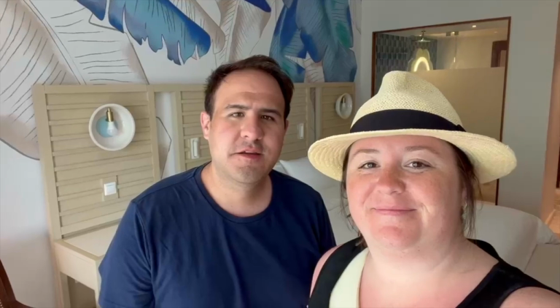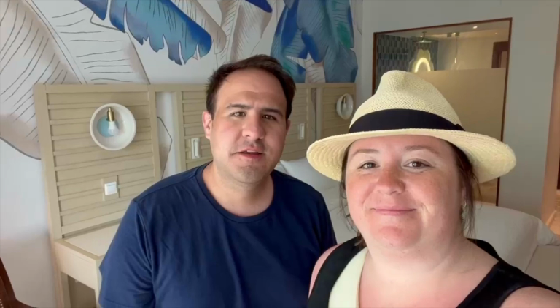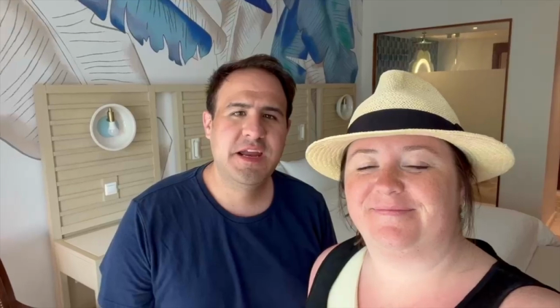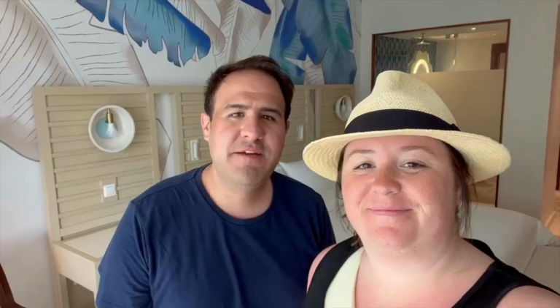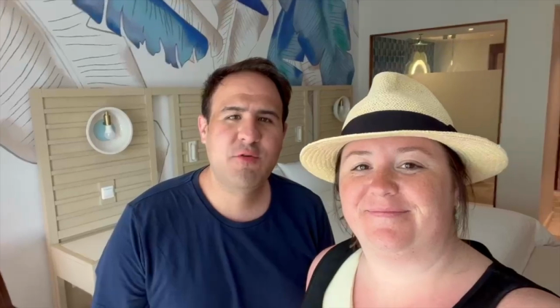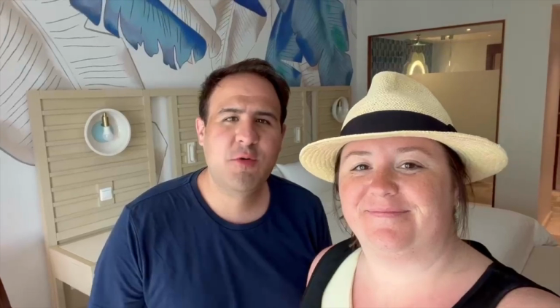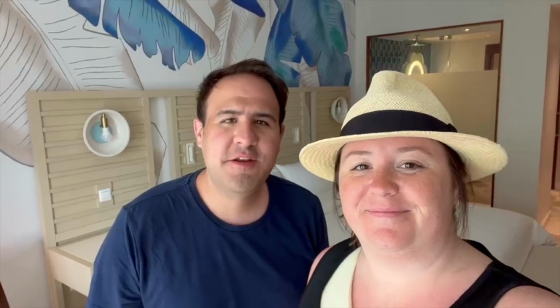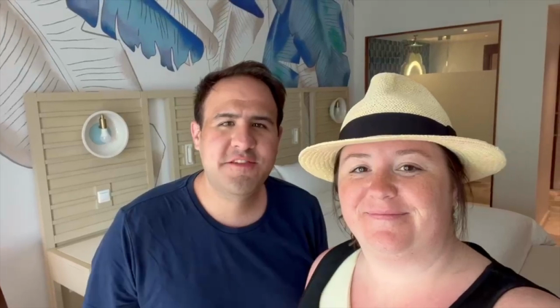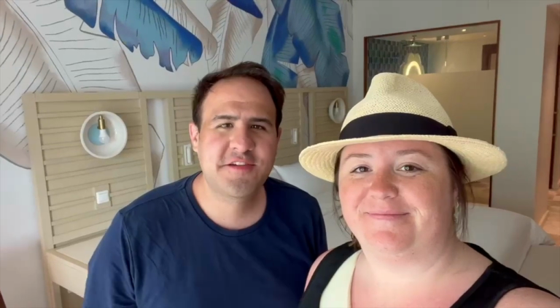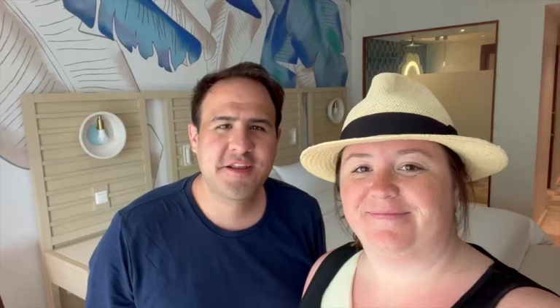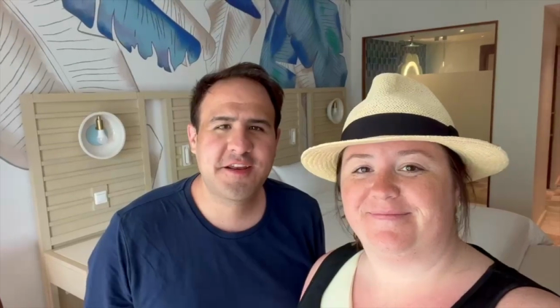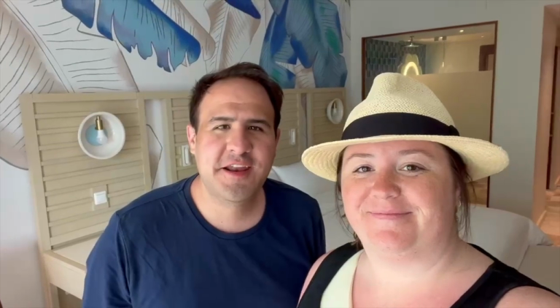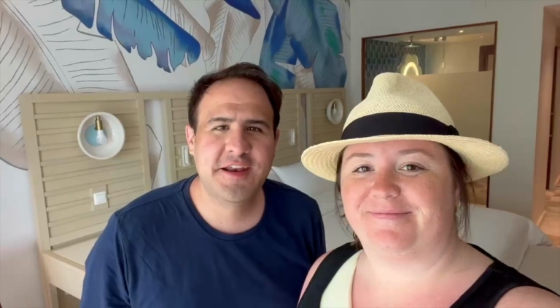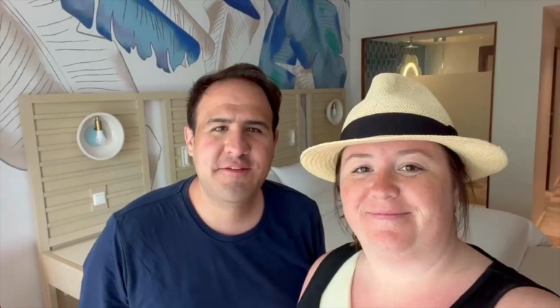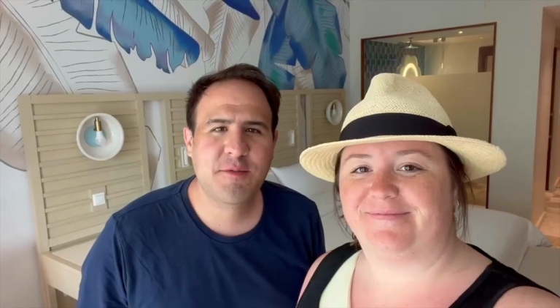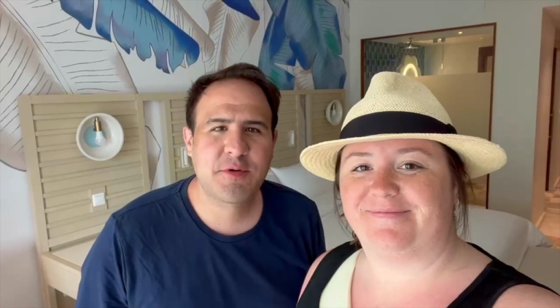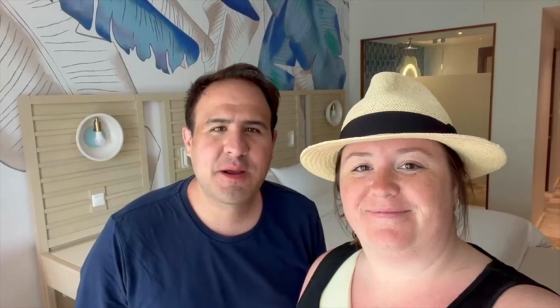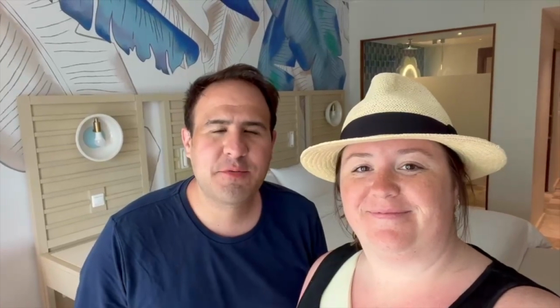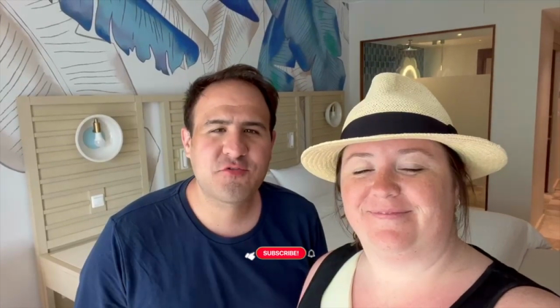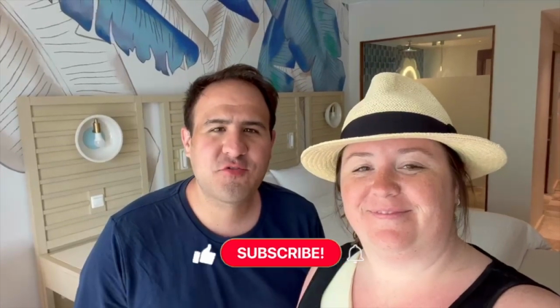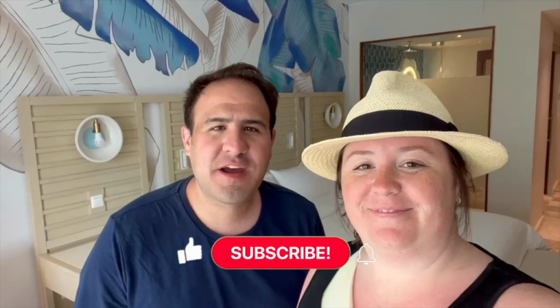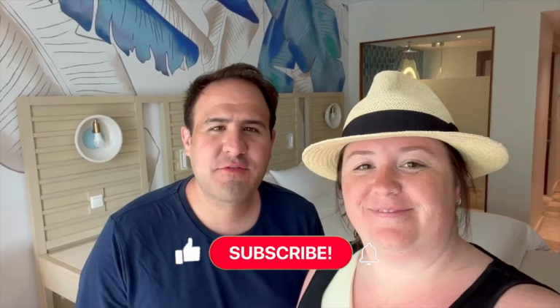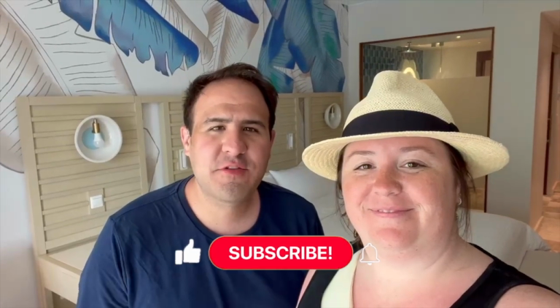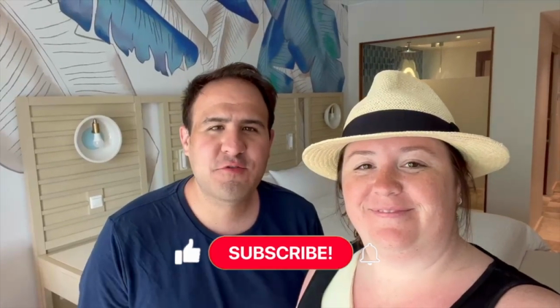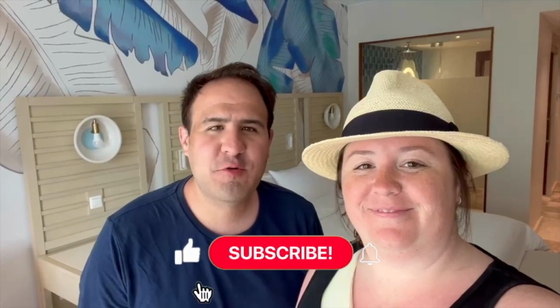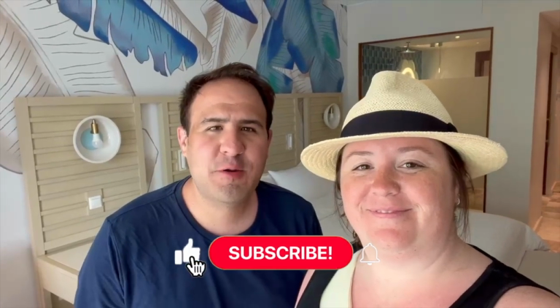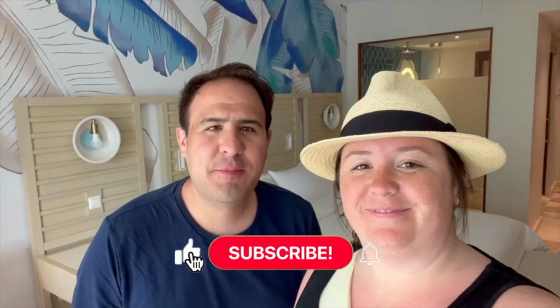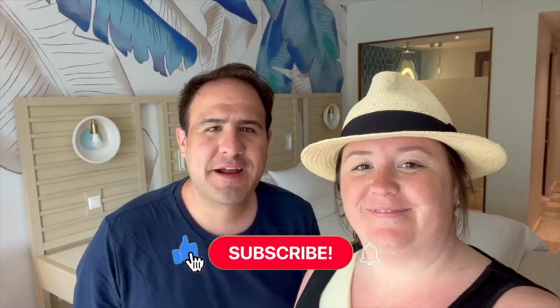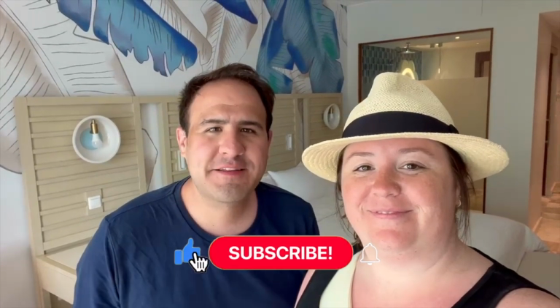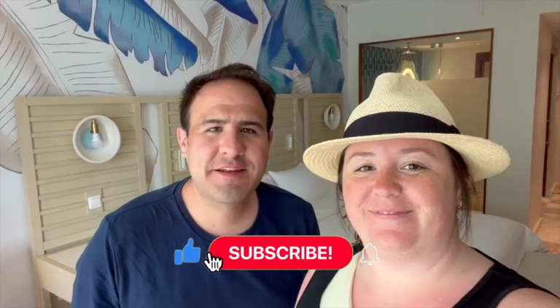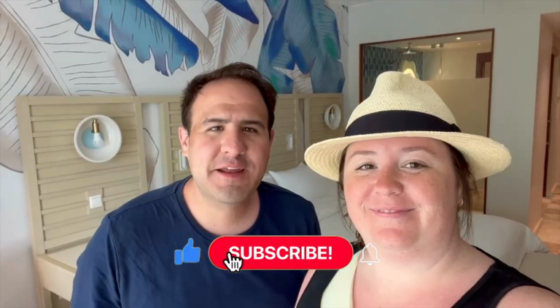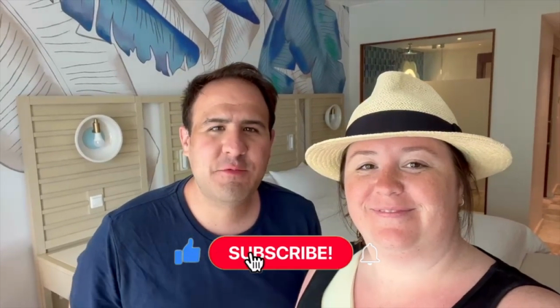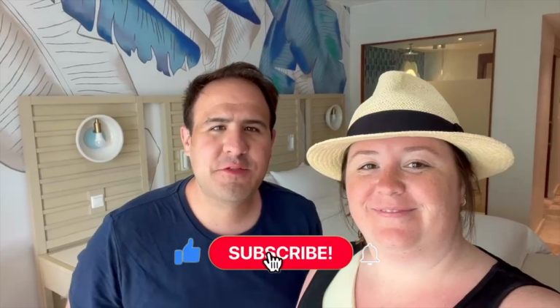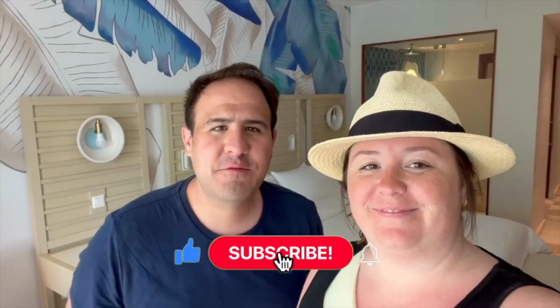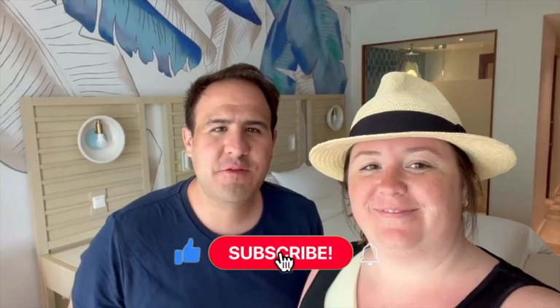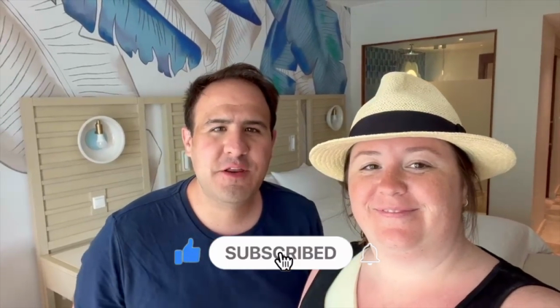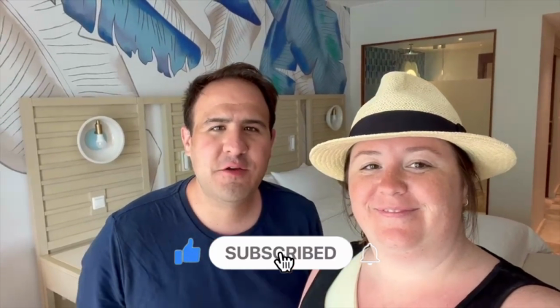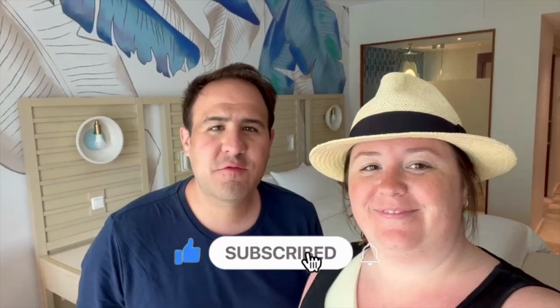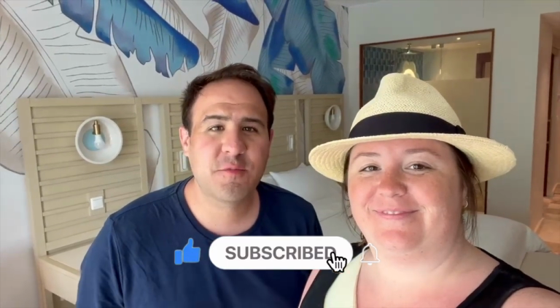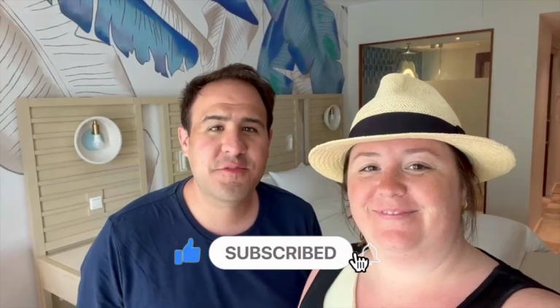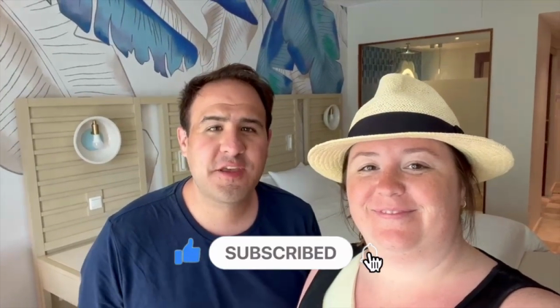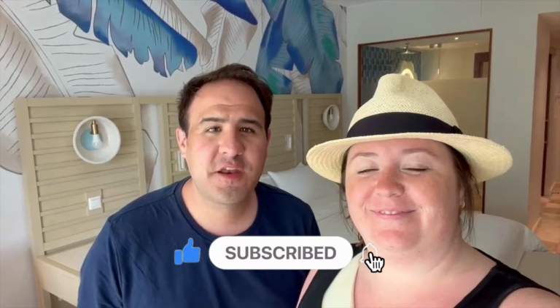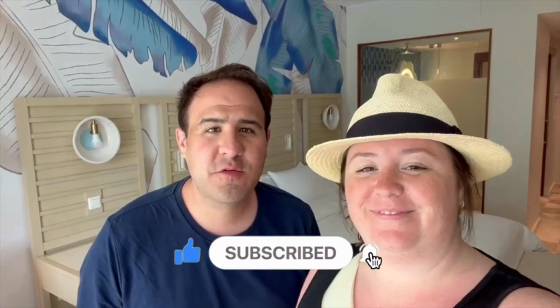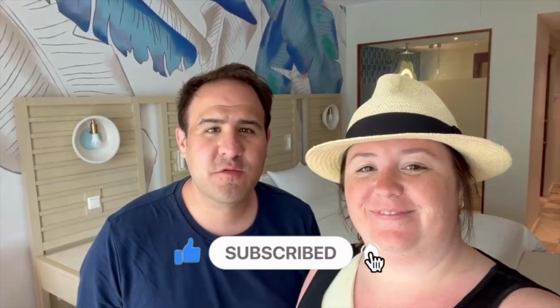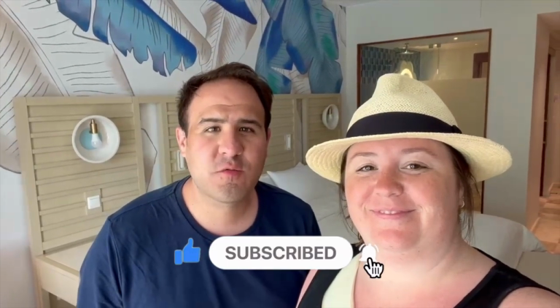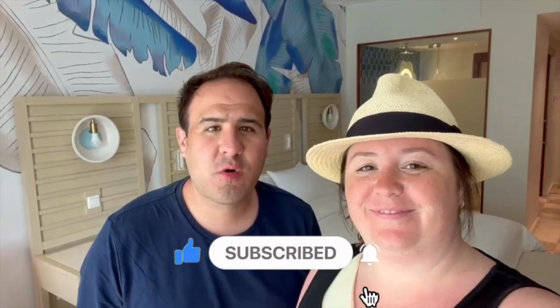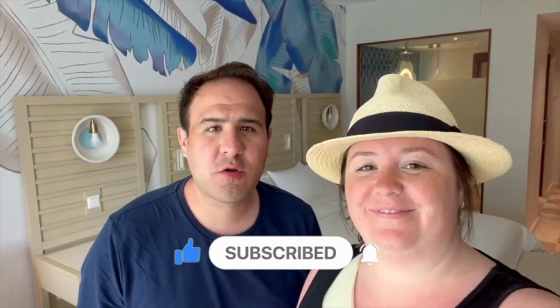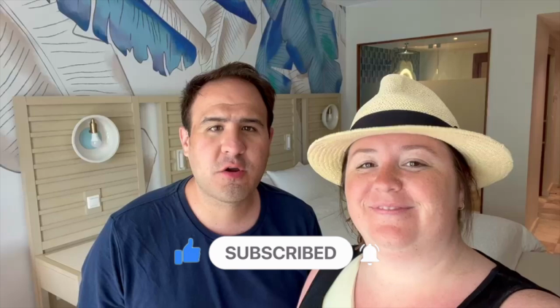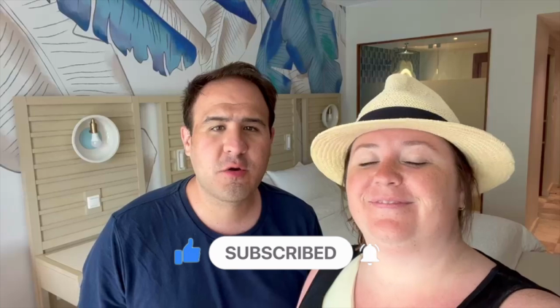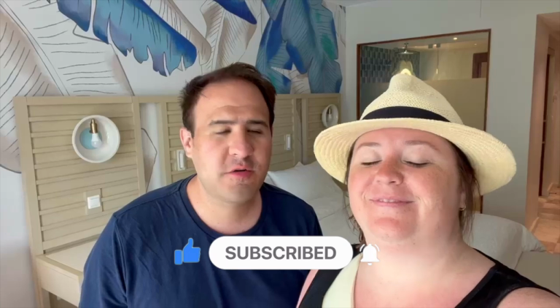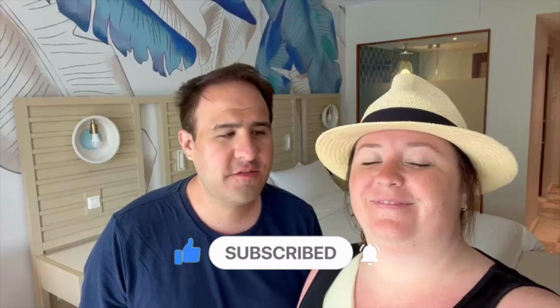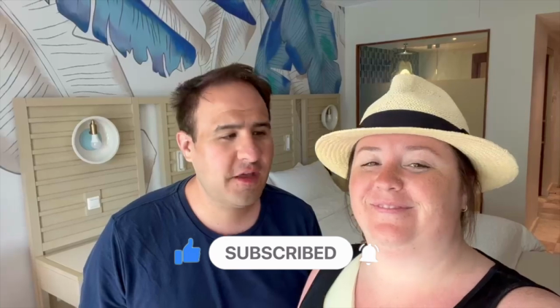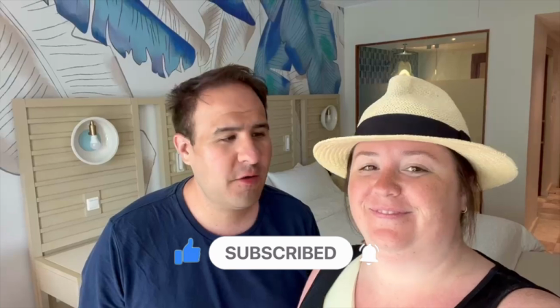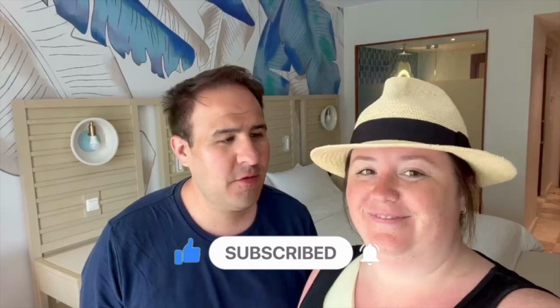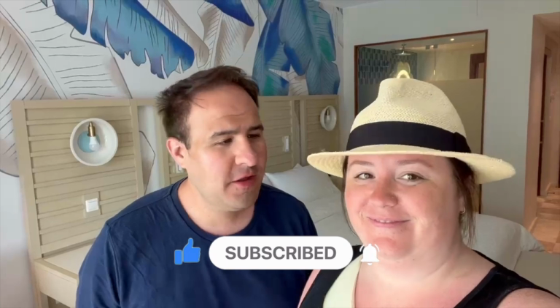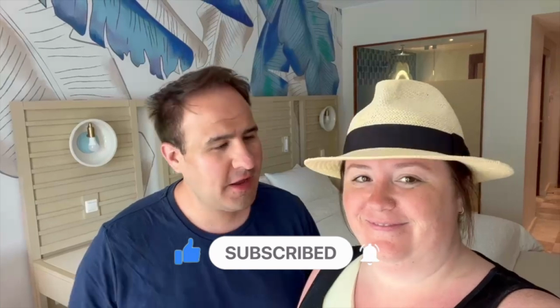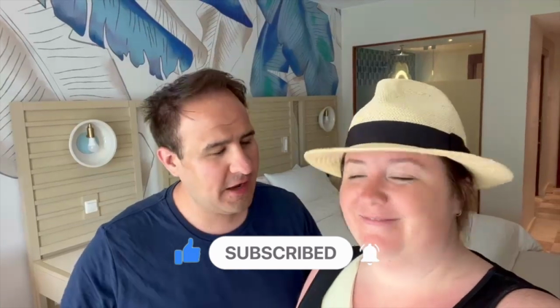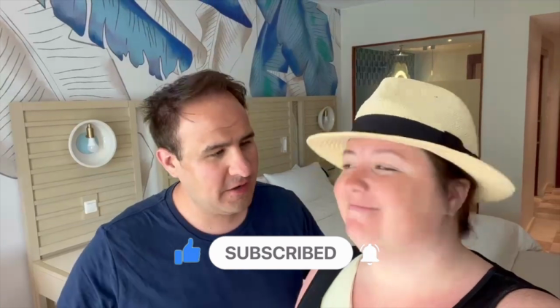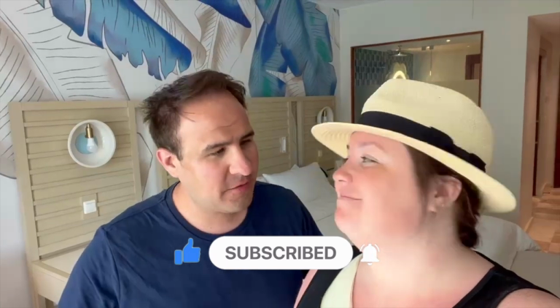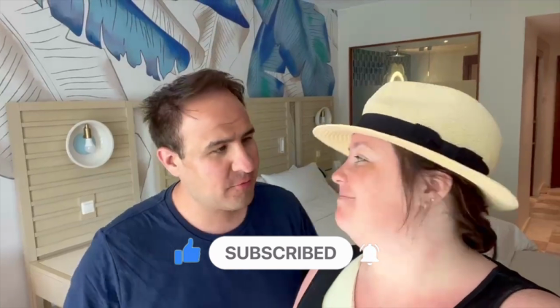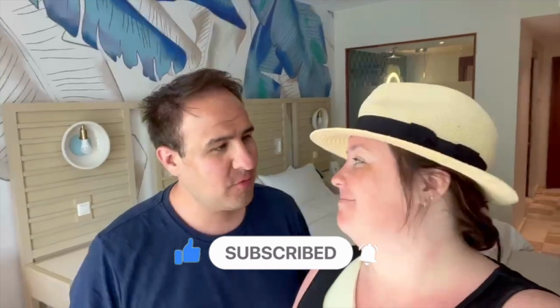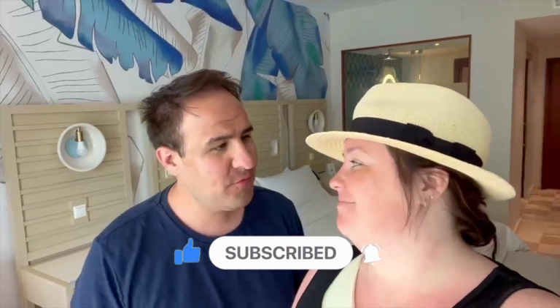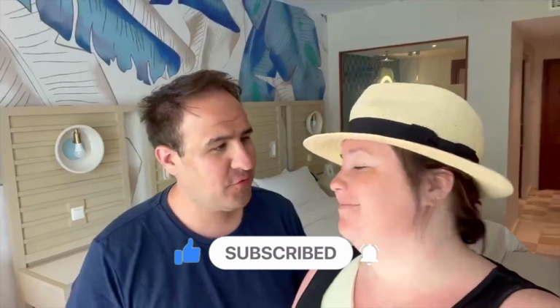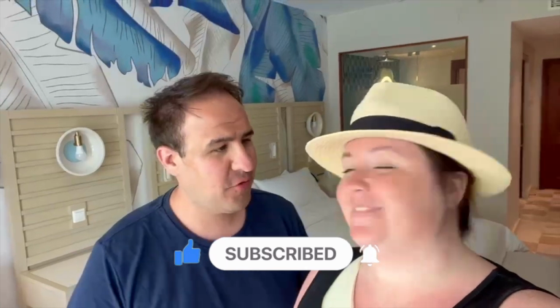Hey everyone, it's Jenna and Andy from A Couple Travelers. We are back today with a video from Sandals Royal Curacao — another room tour.